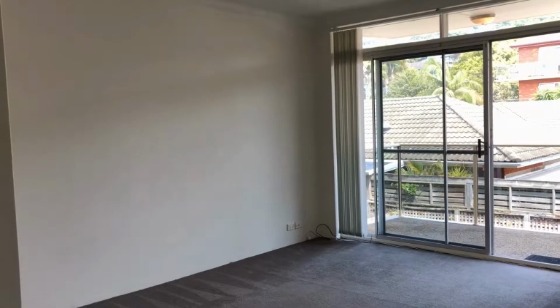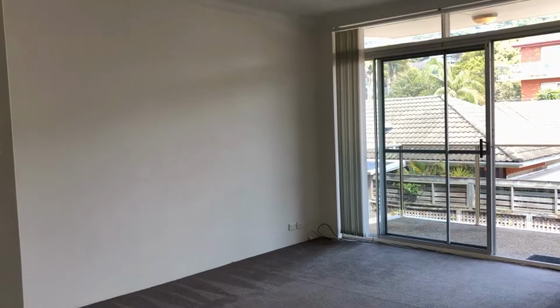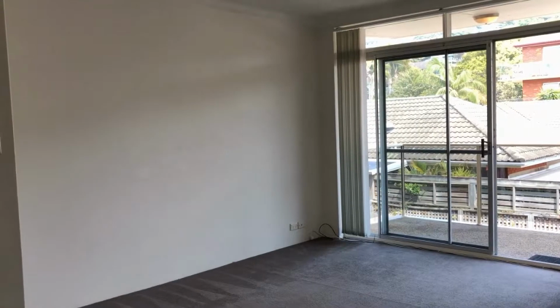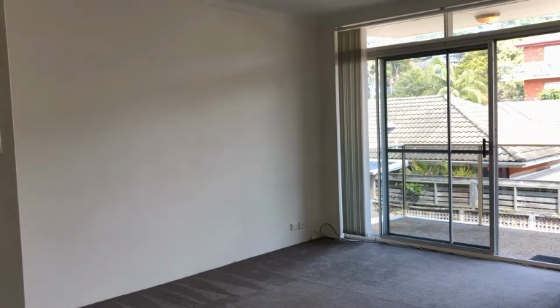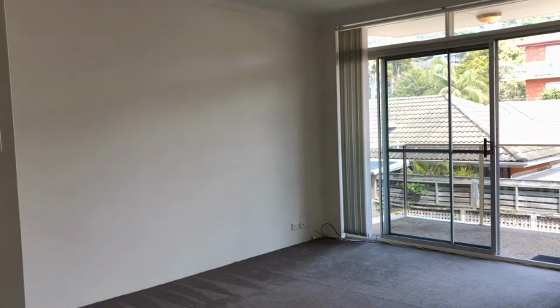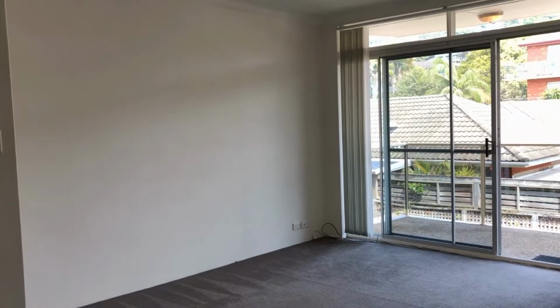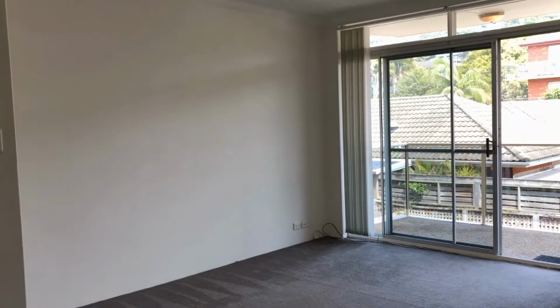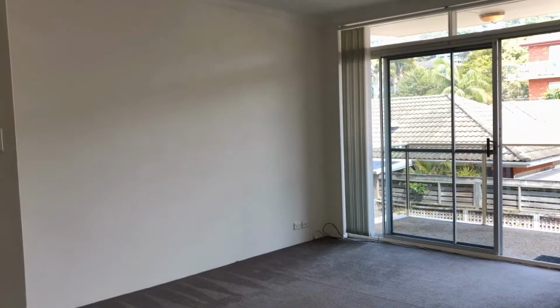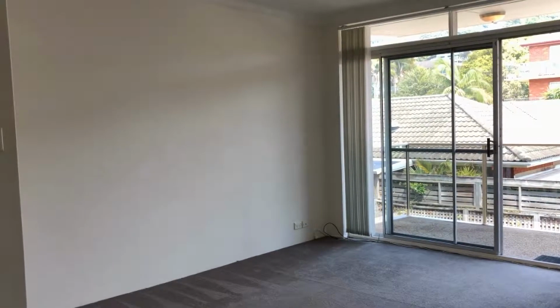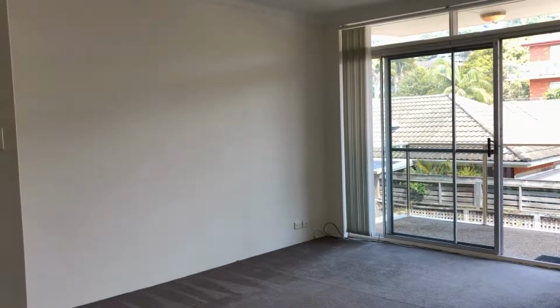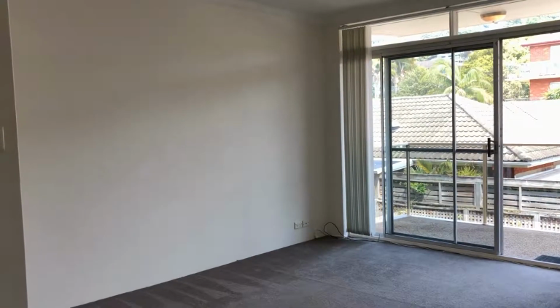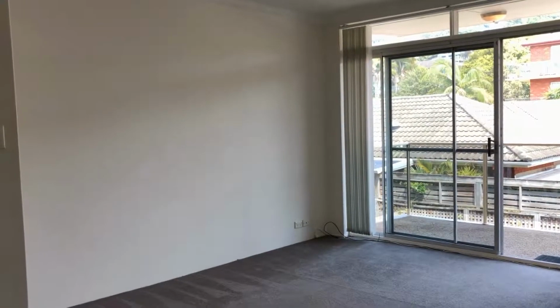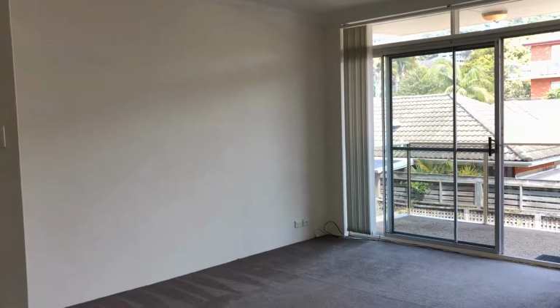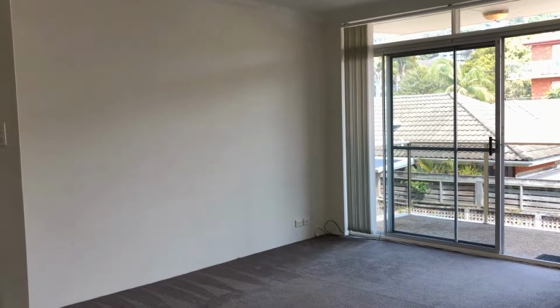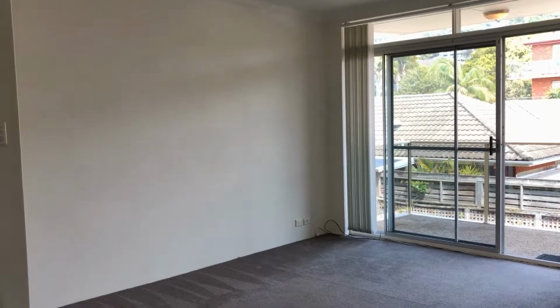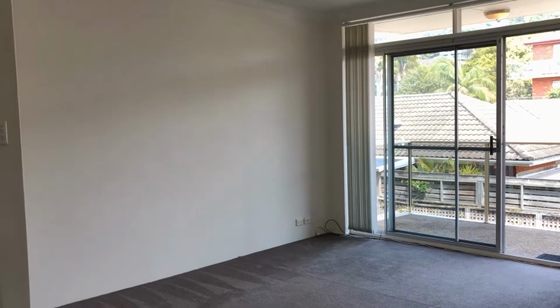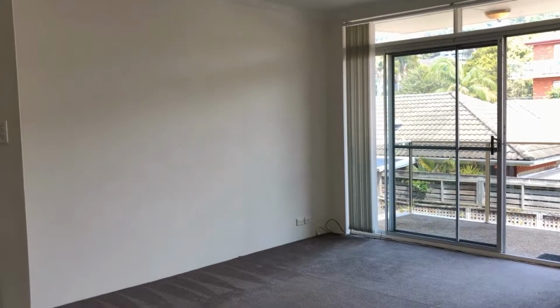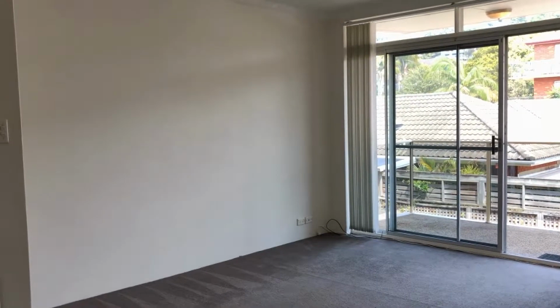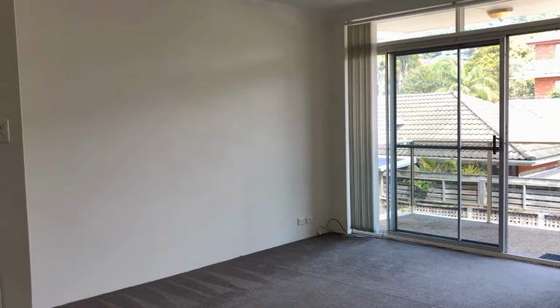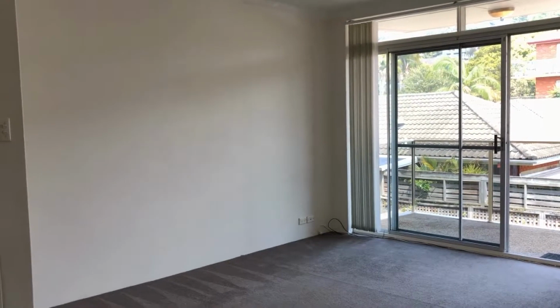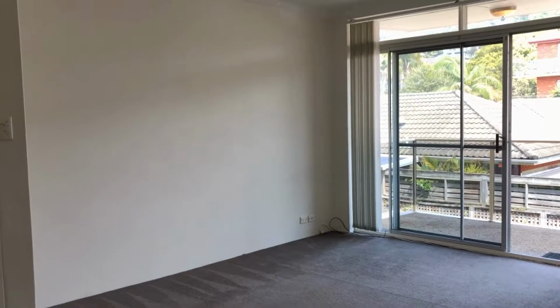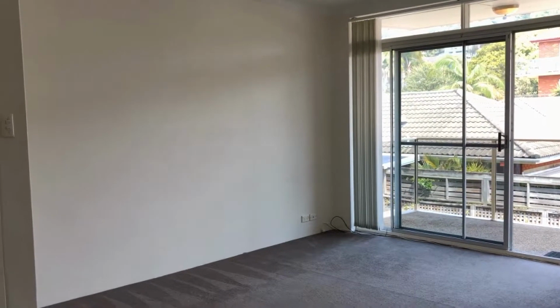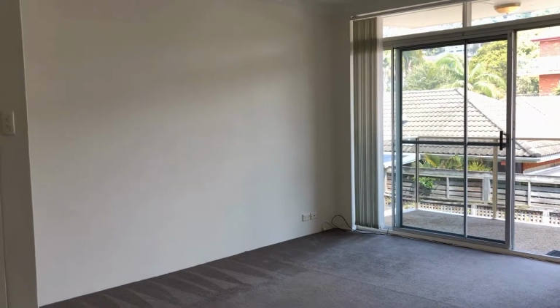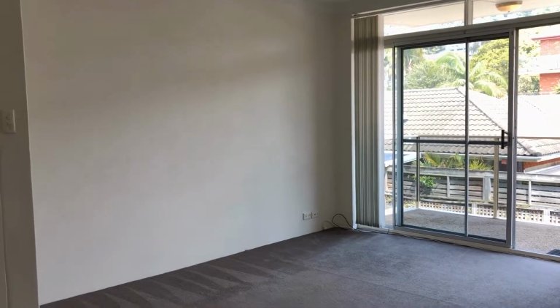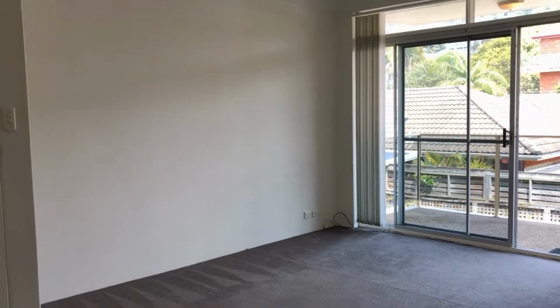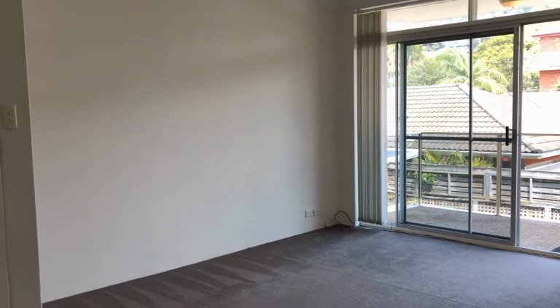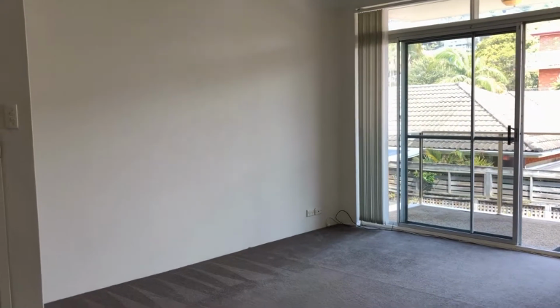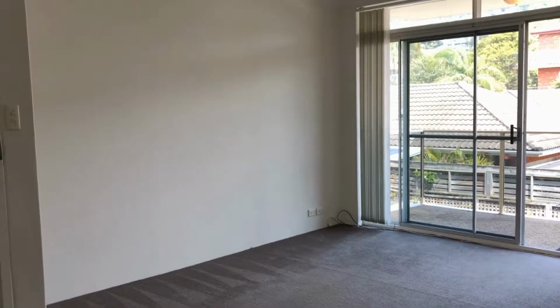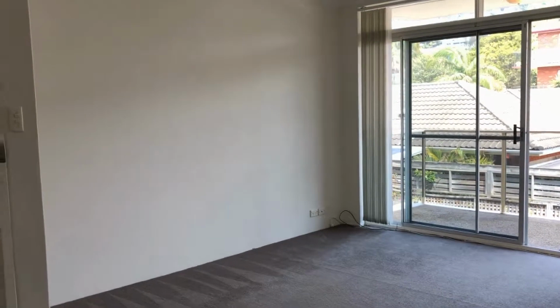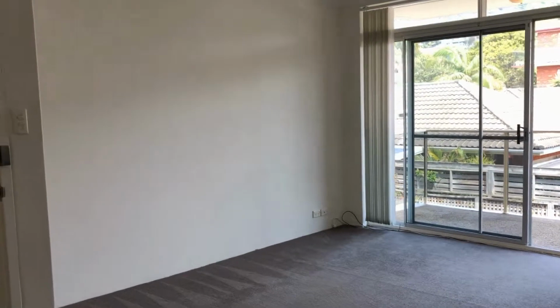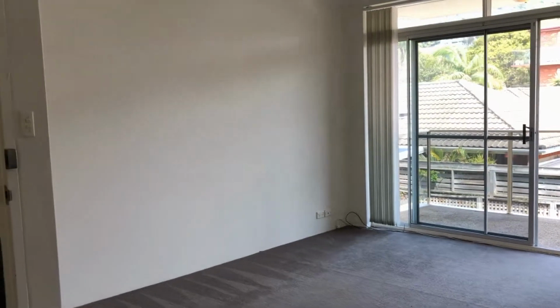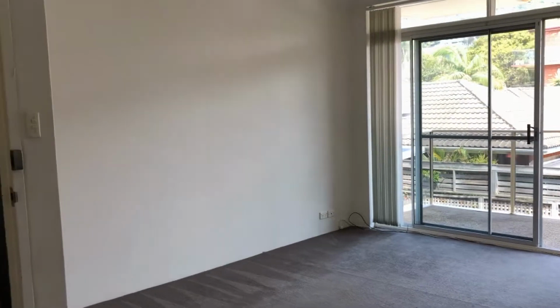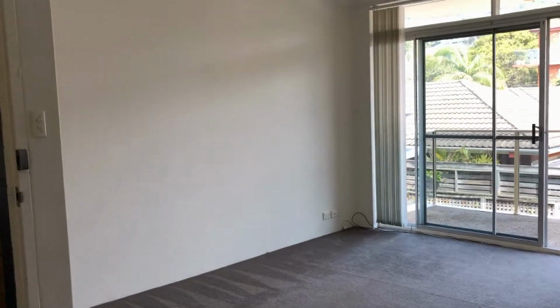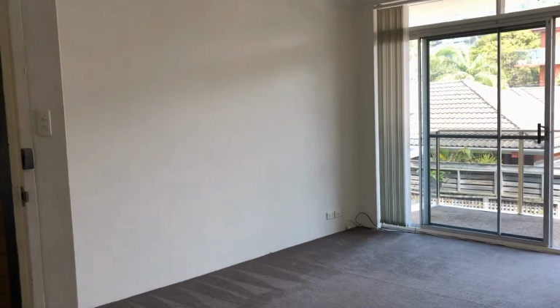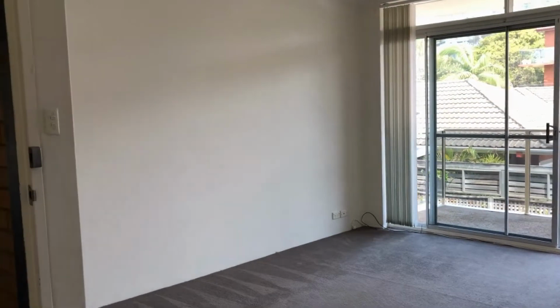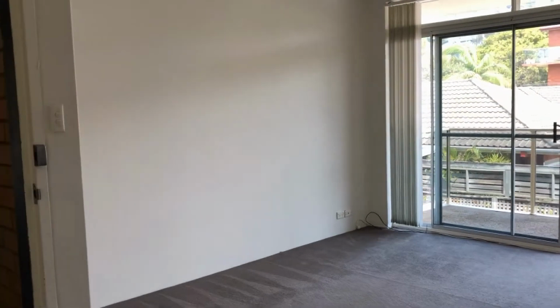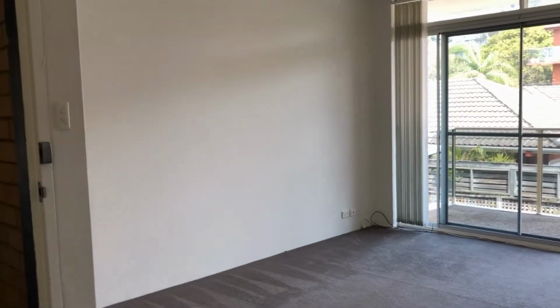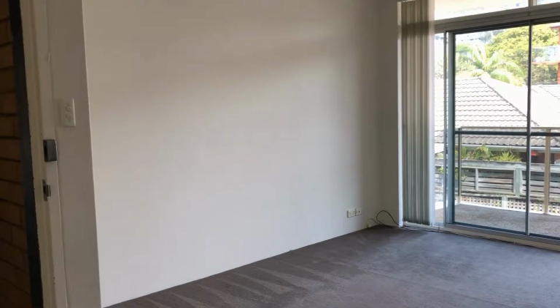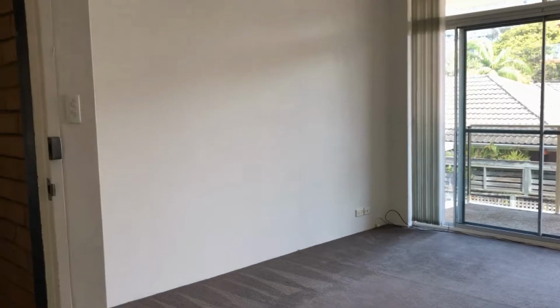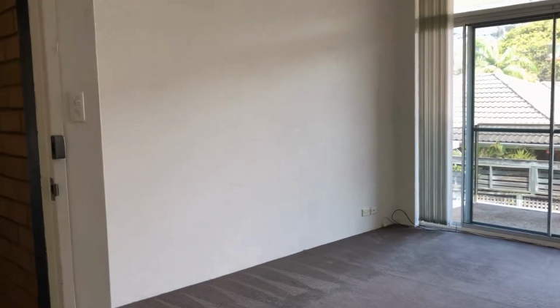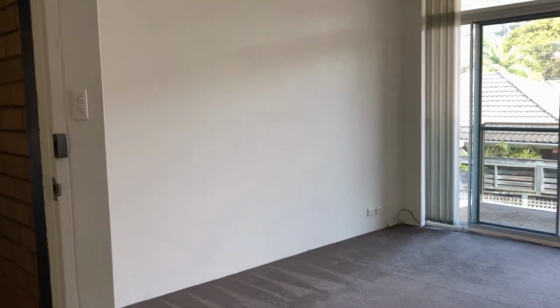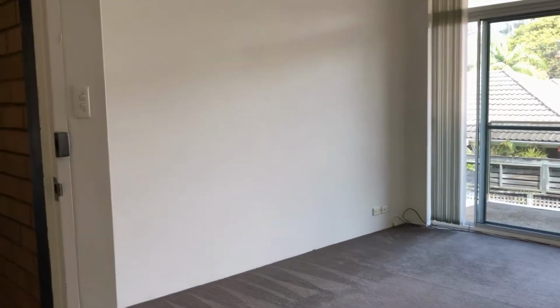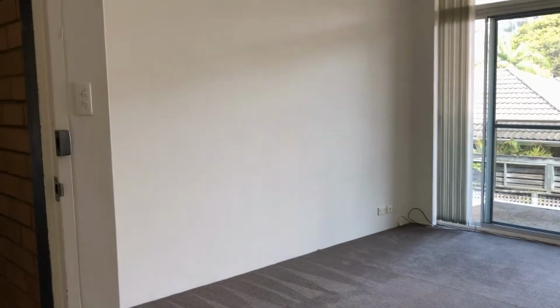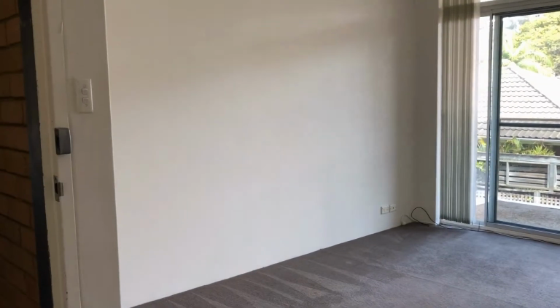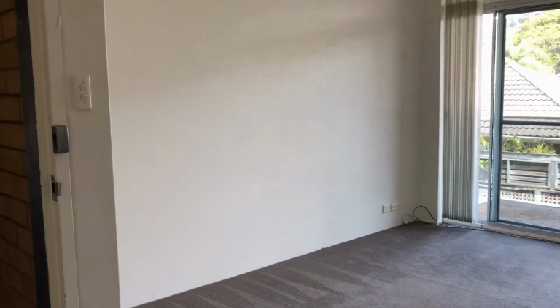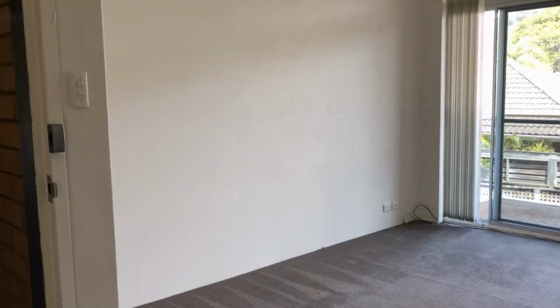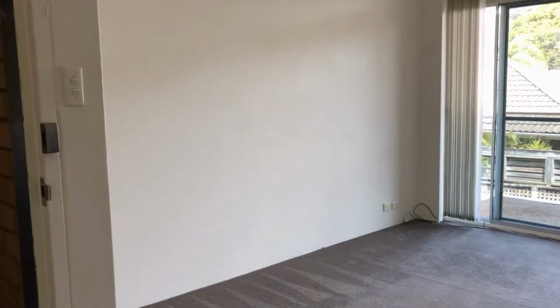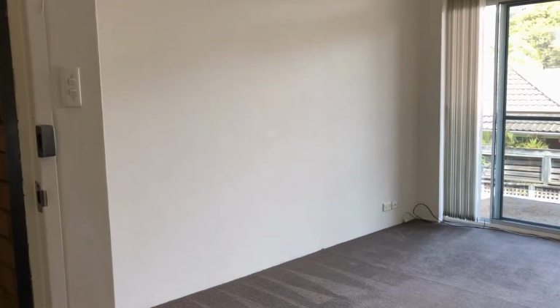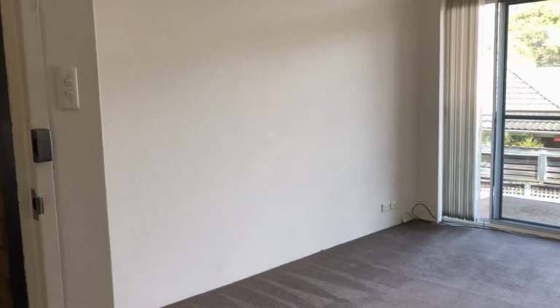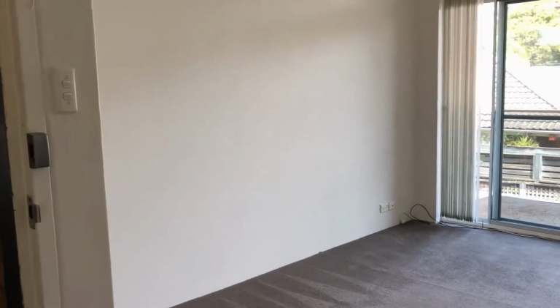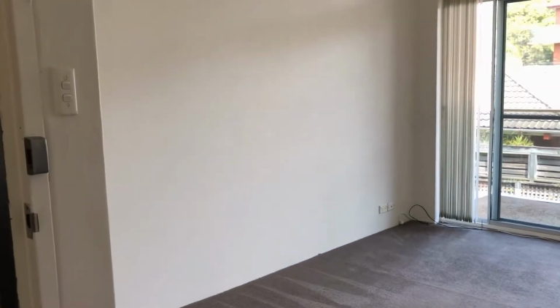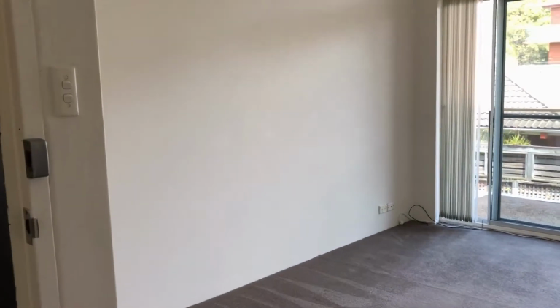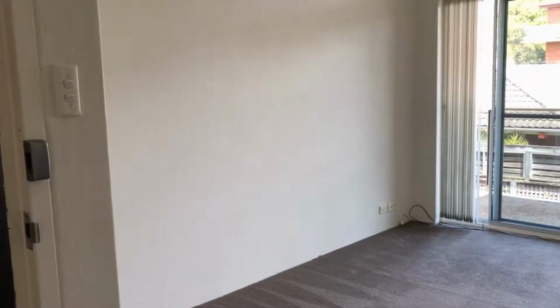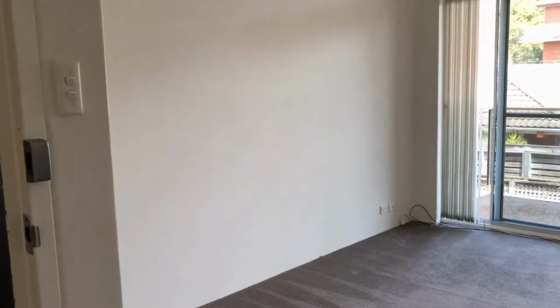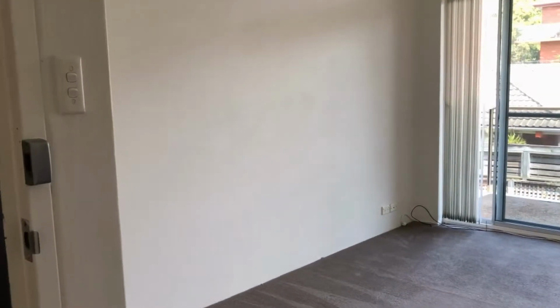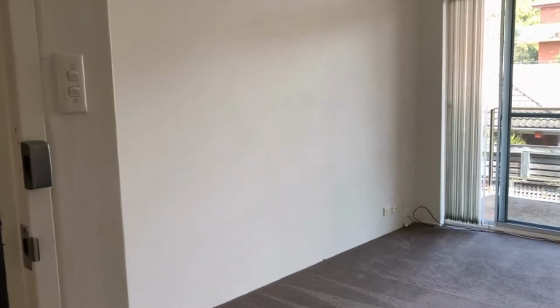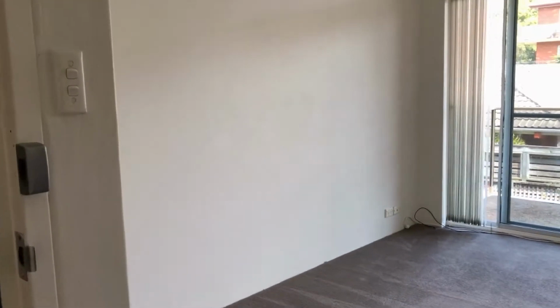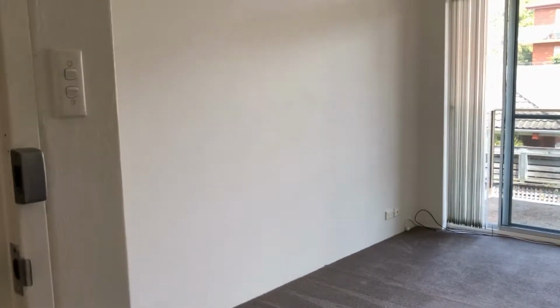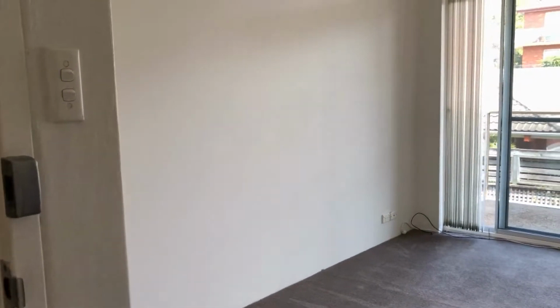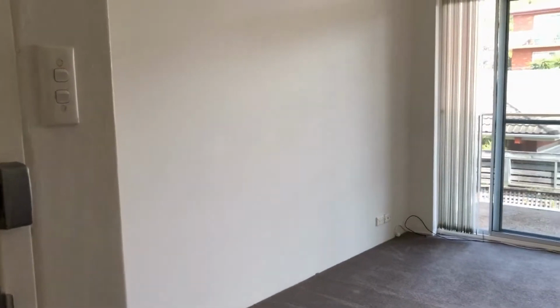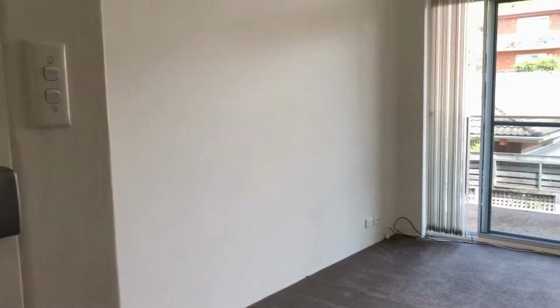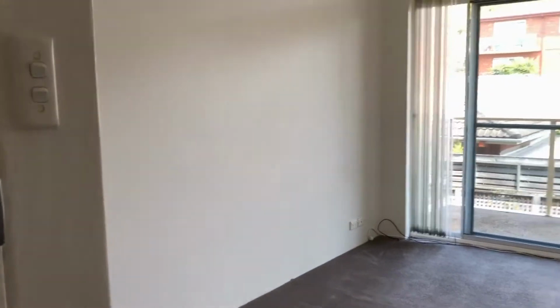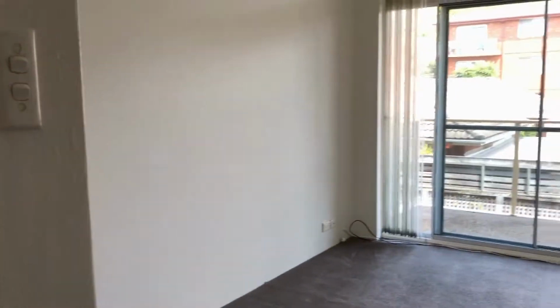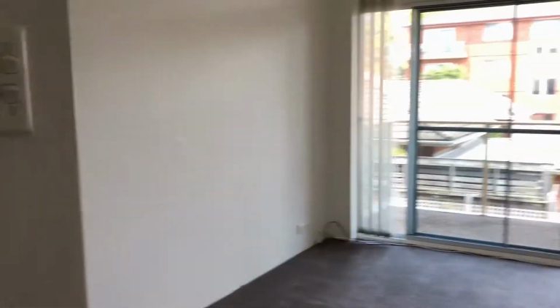Hi, my name is Mattis Dahmer from Doyle Spillane Real Estate, and this is a video walkthrough tour of the property 7 of 7 Wetherill Street in Narrabeen.